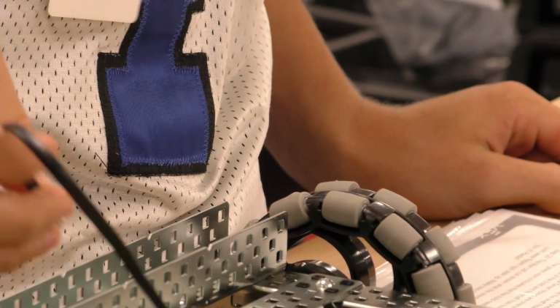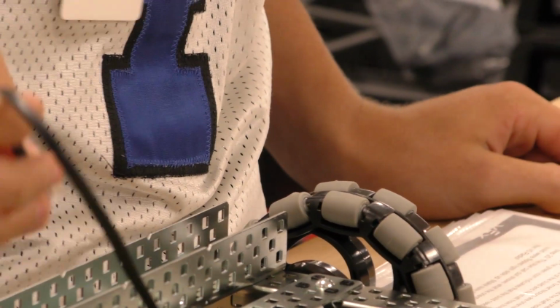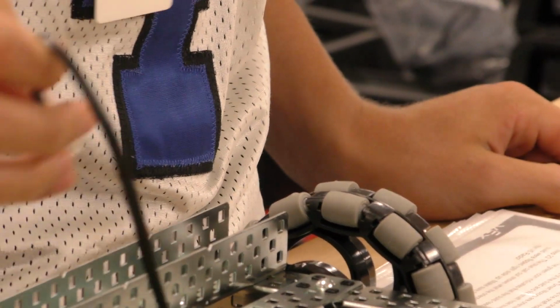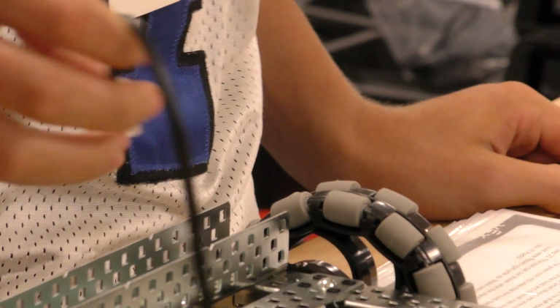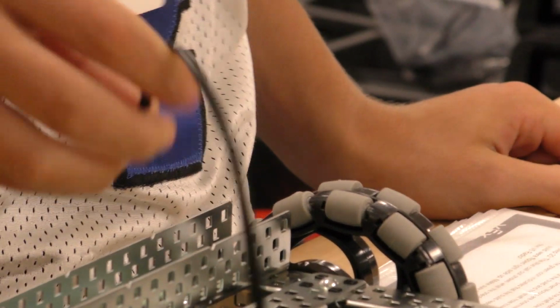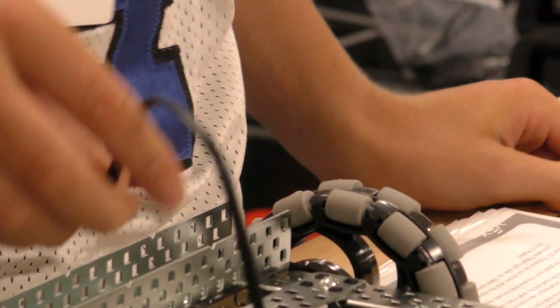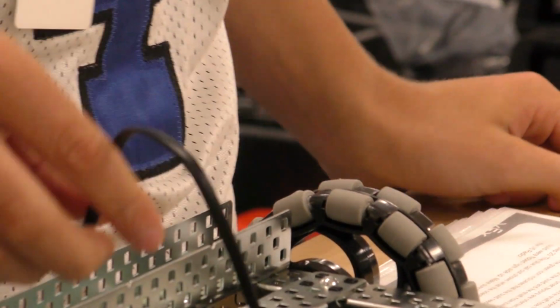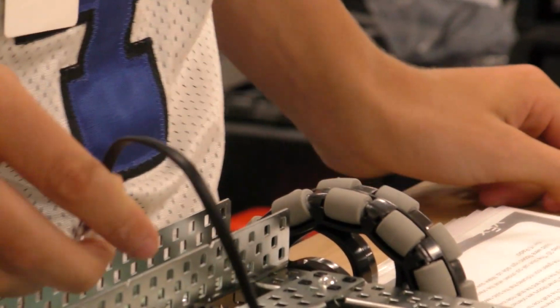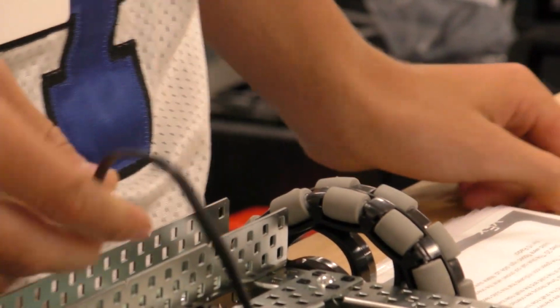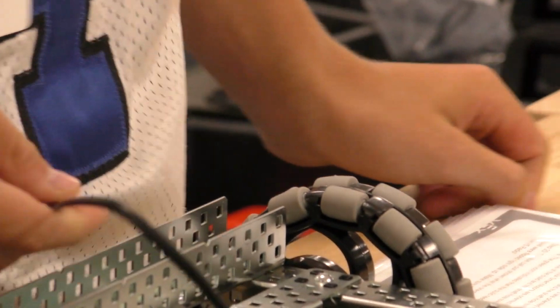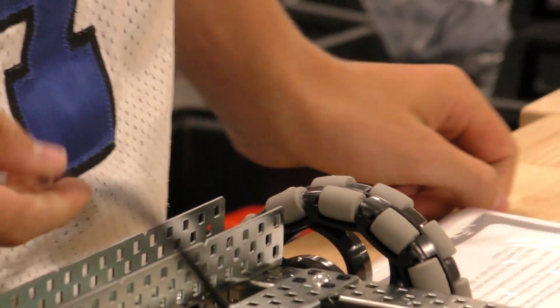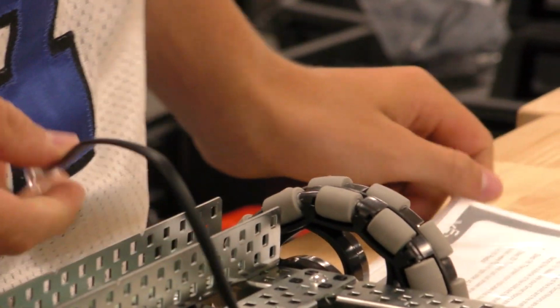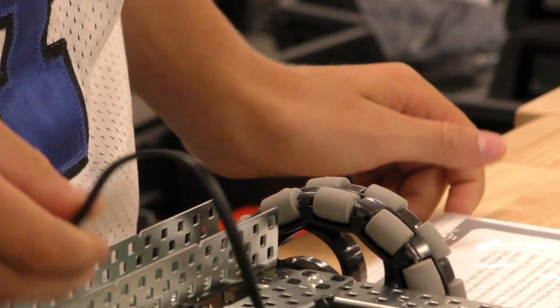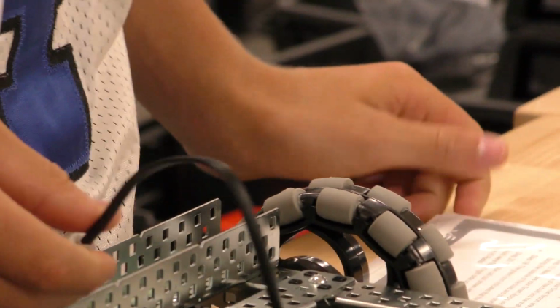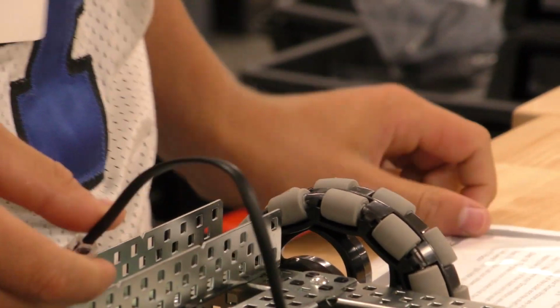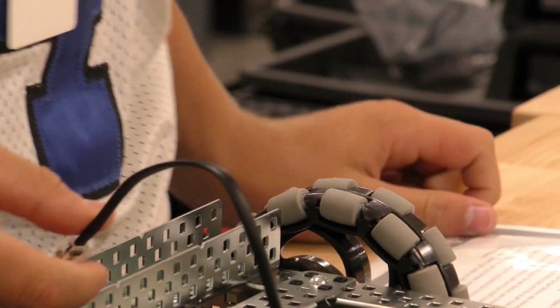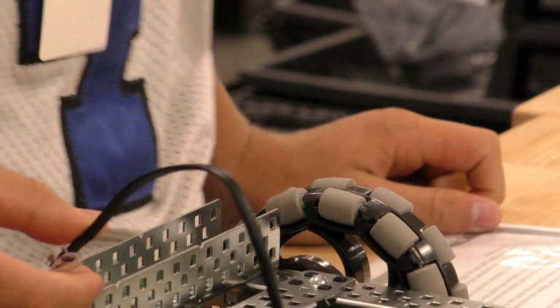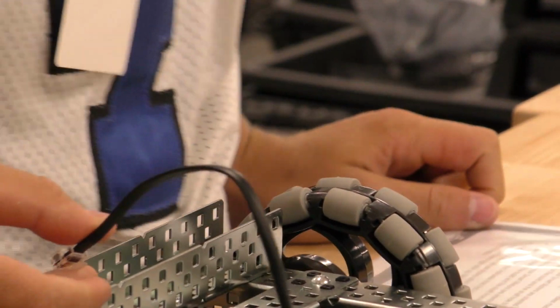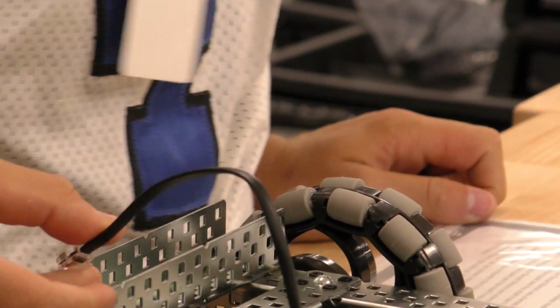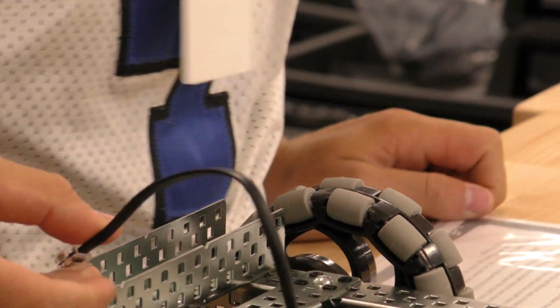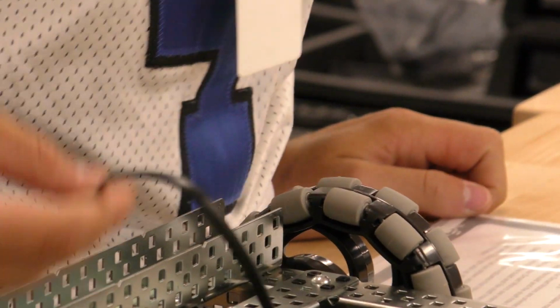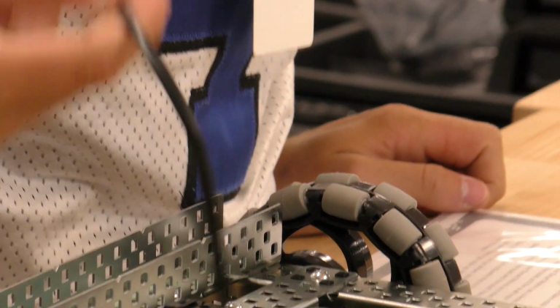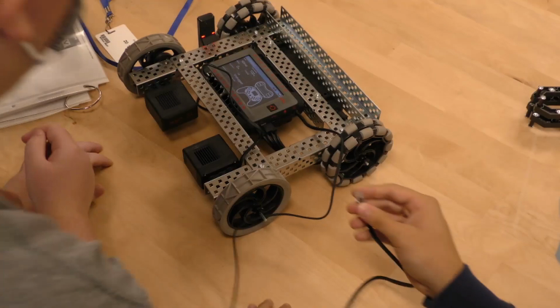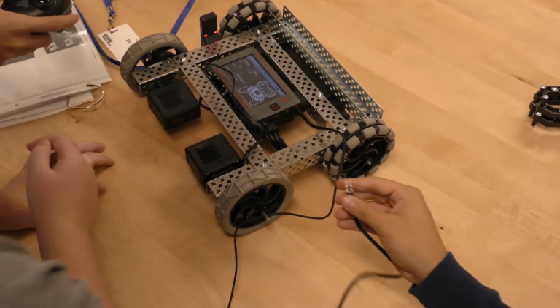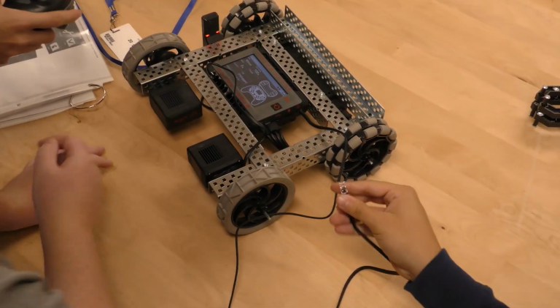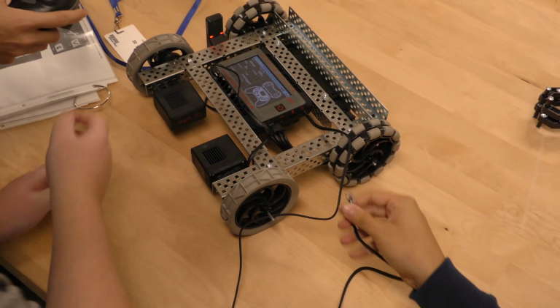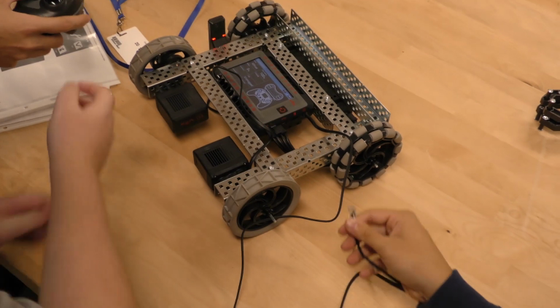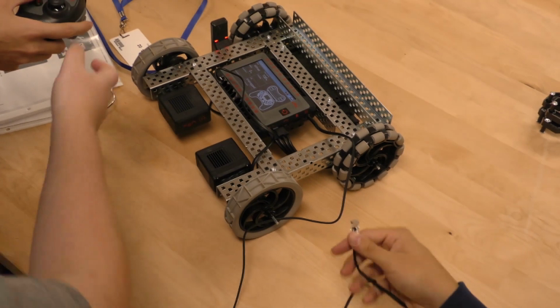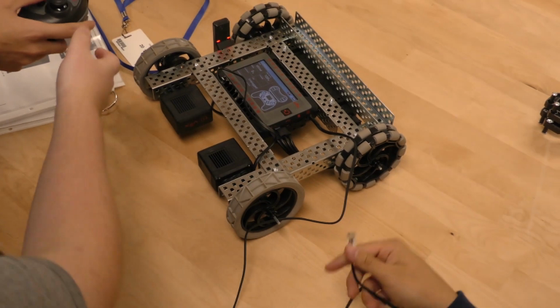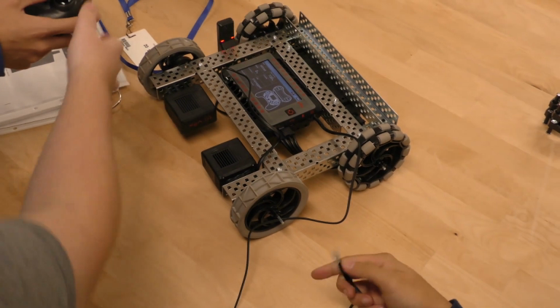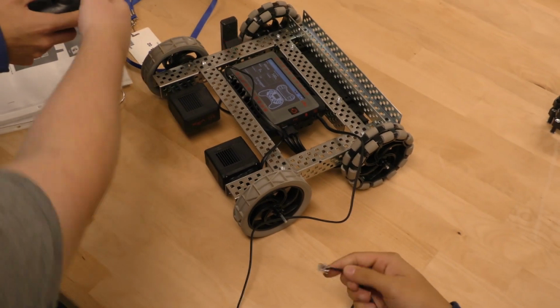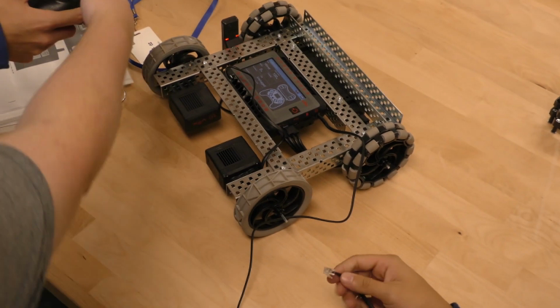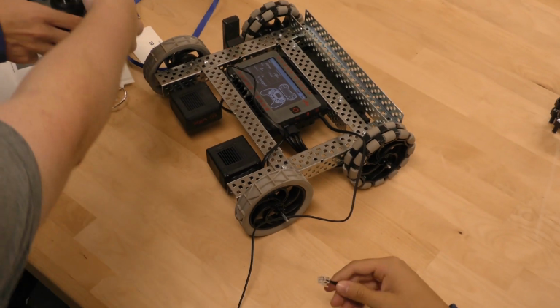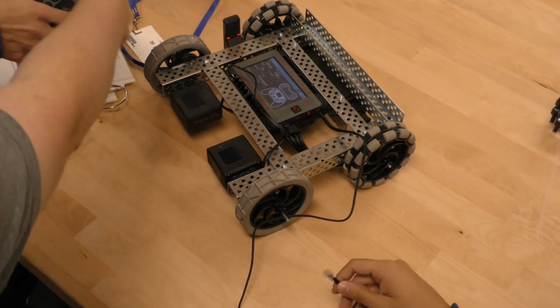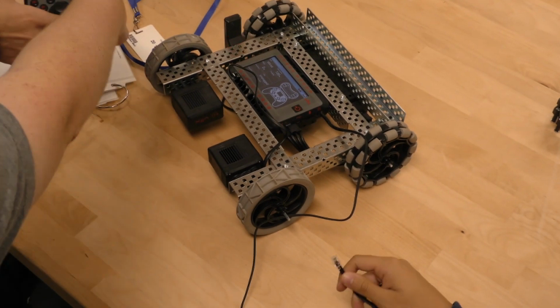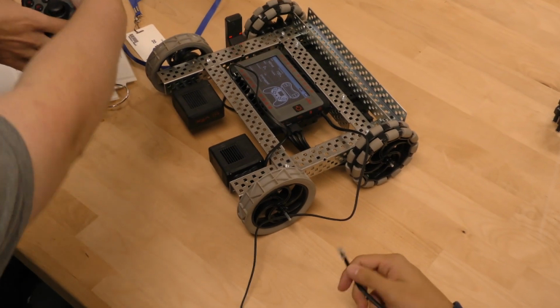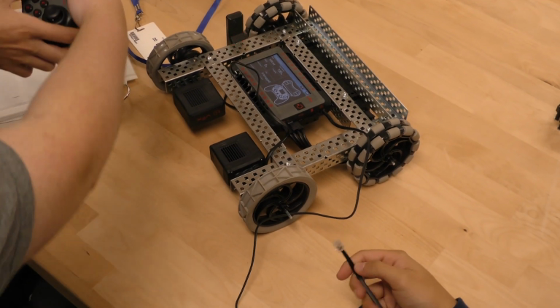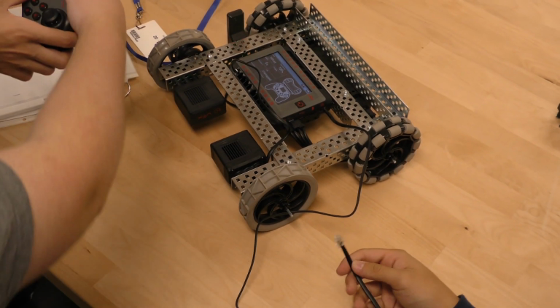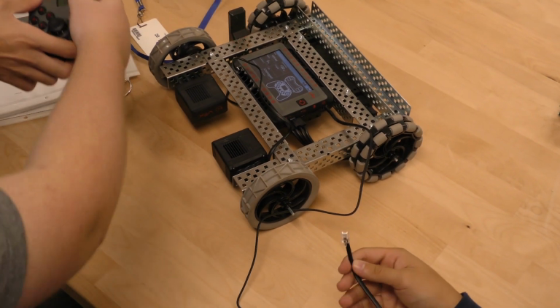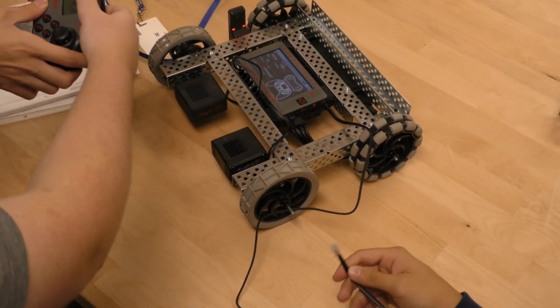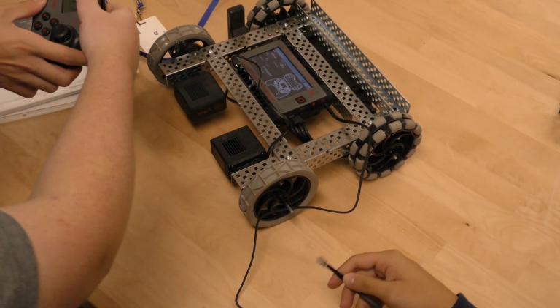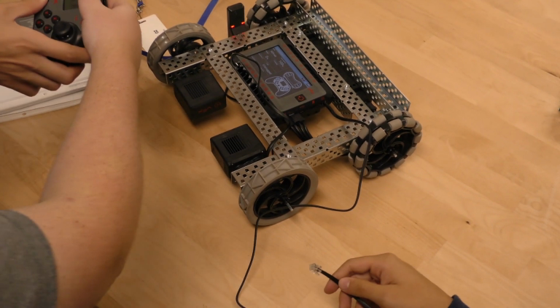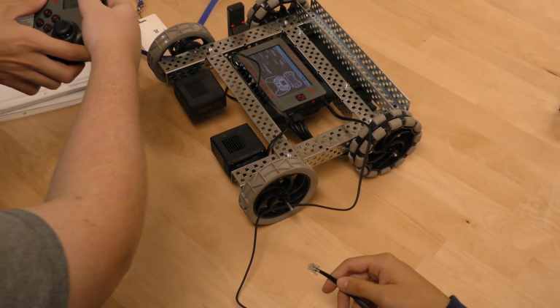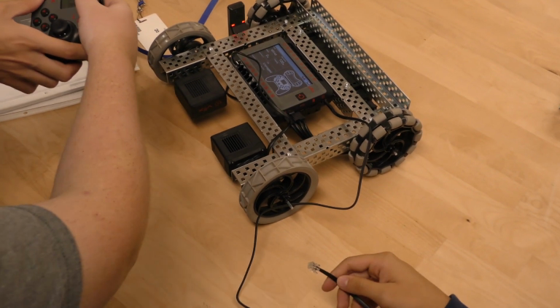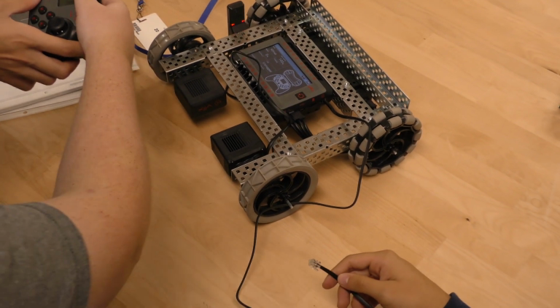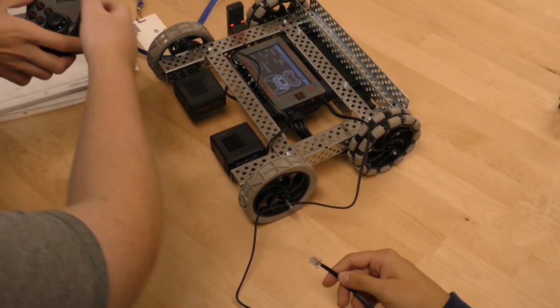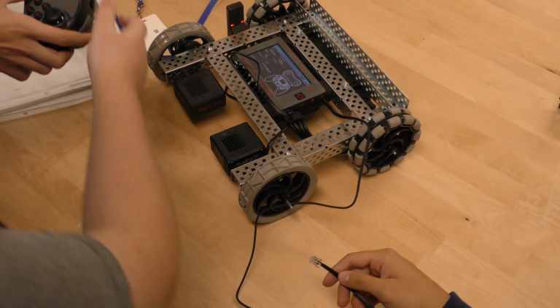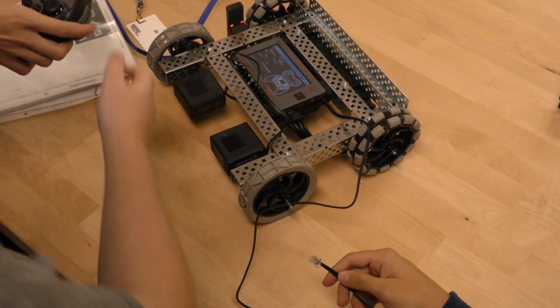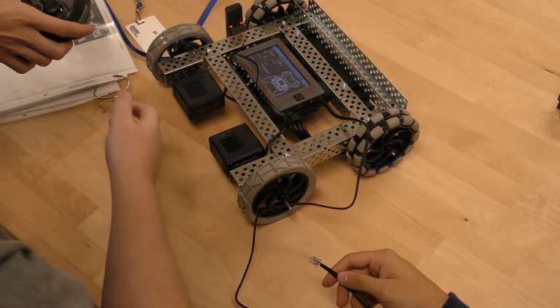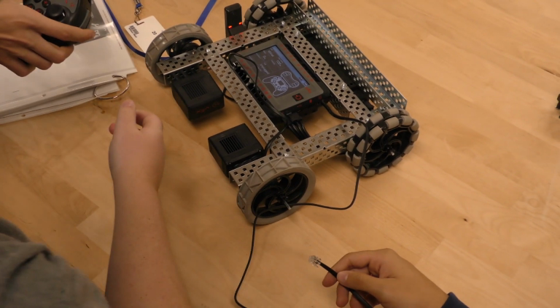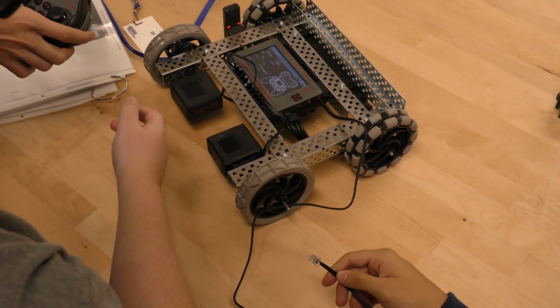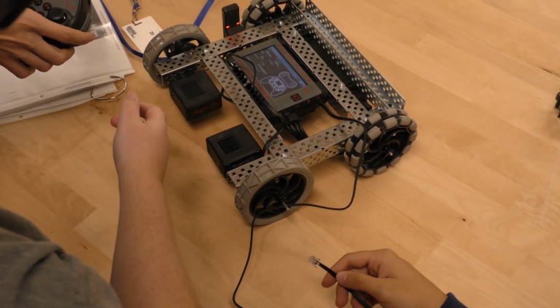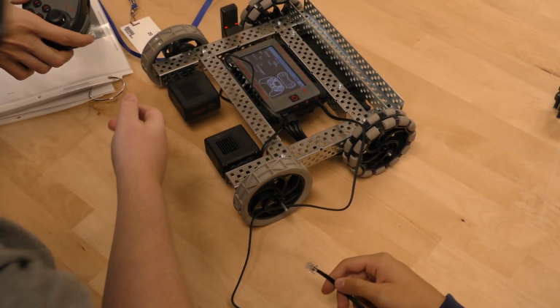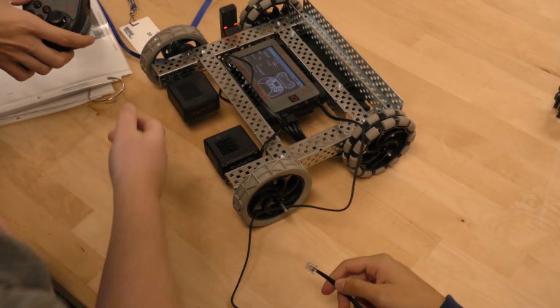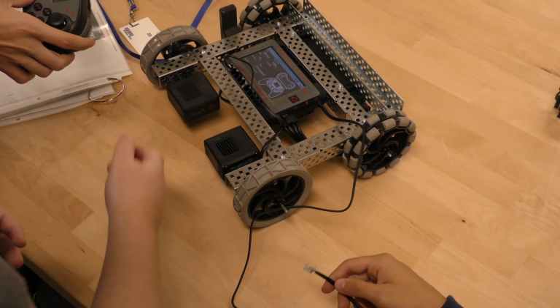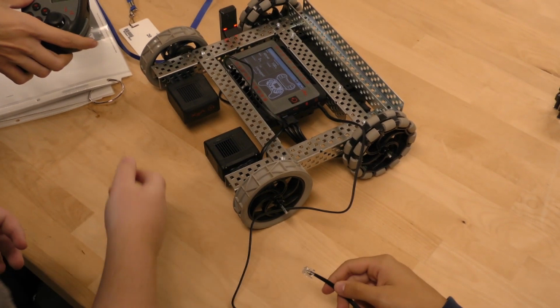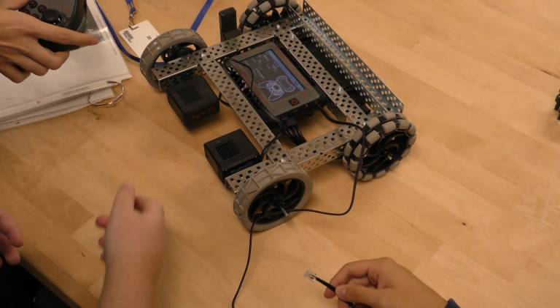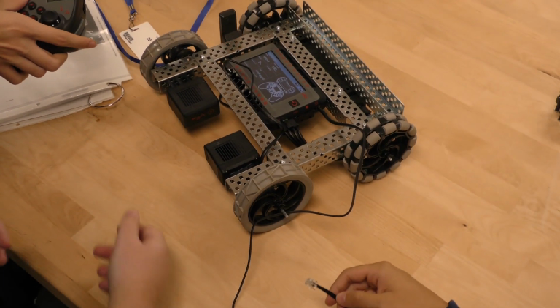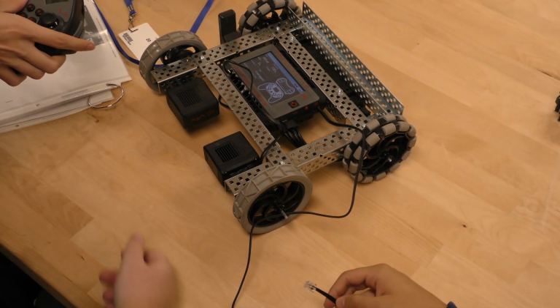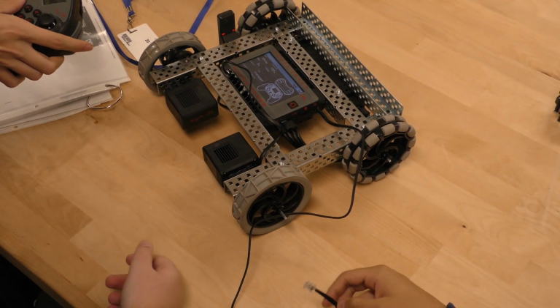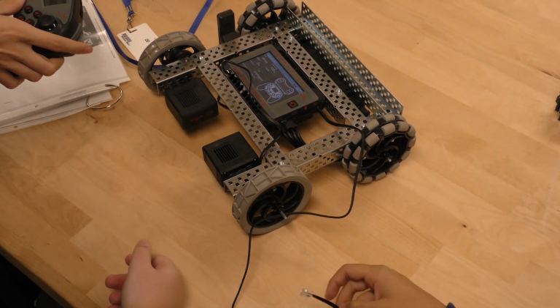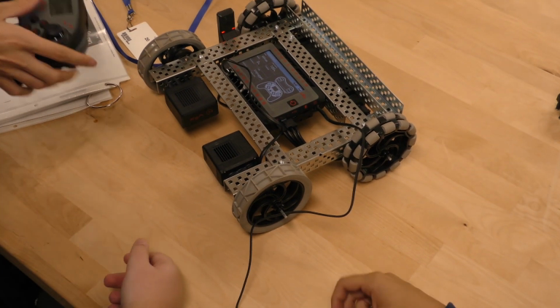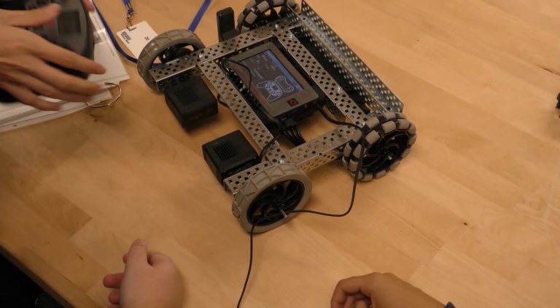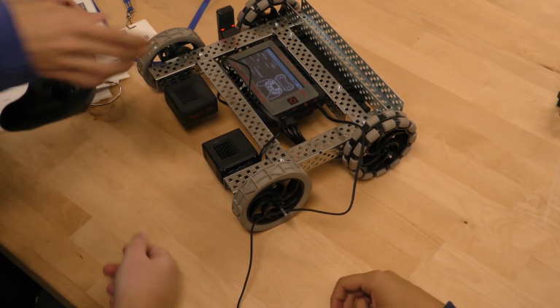Get the skills to take charge in the world. Learn how to lead as an individual or as part of a team to solve unique challenges.